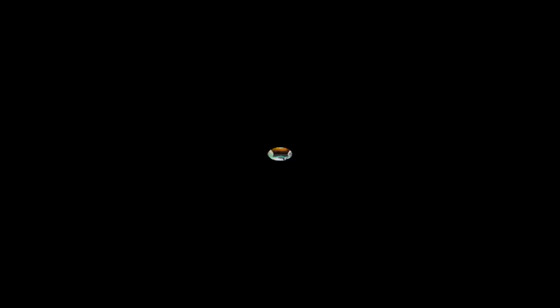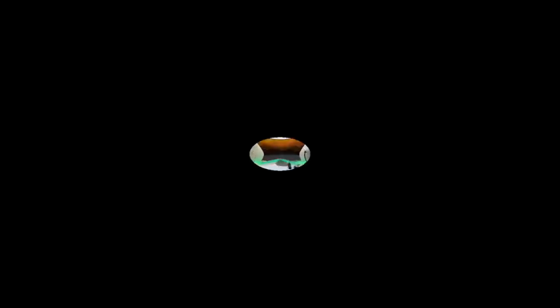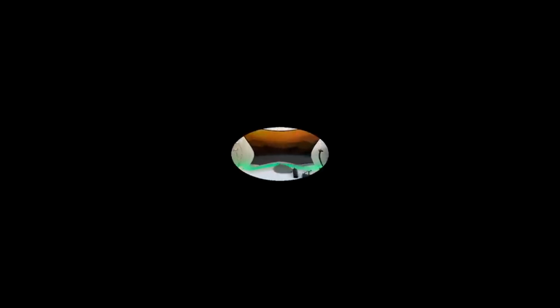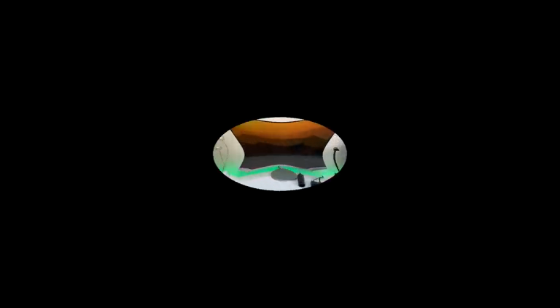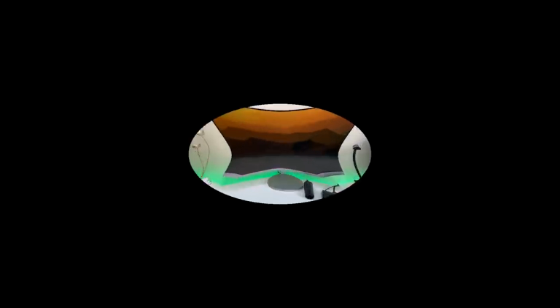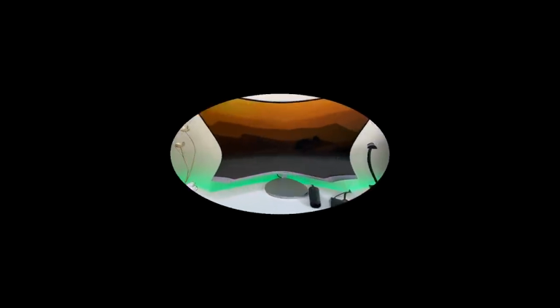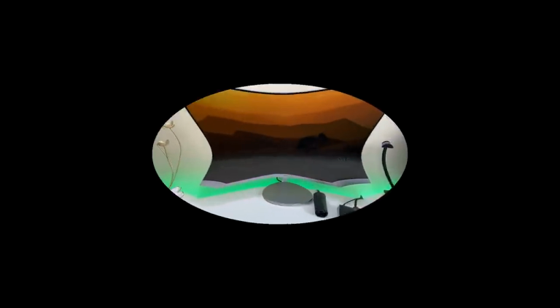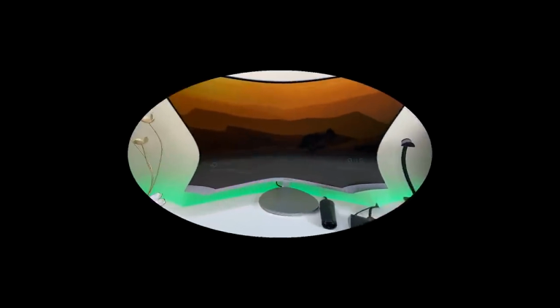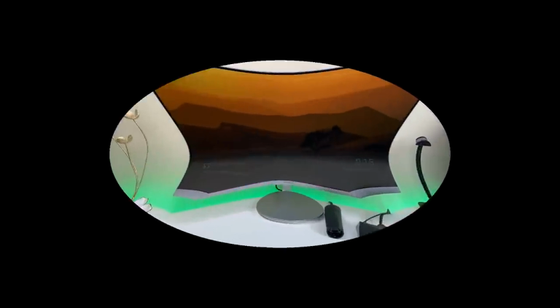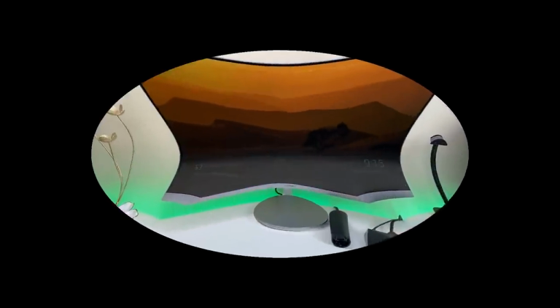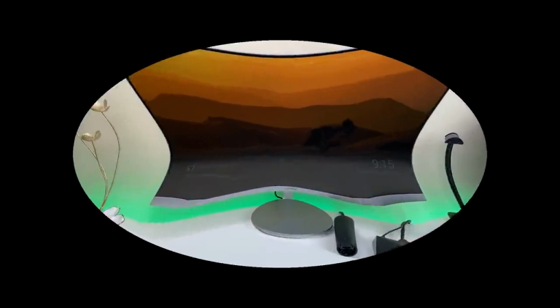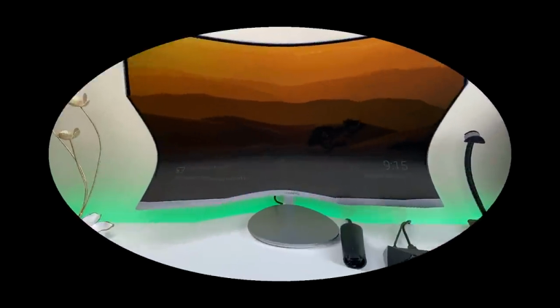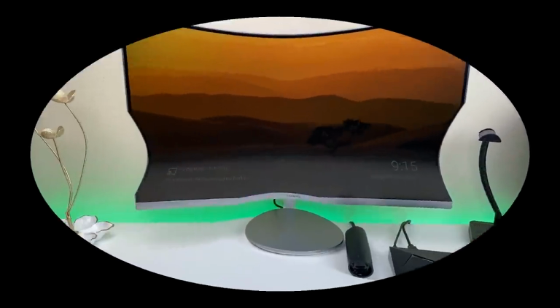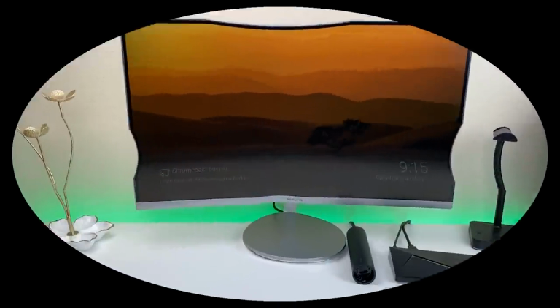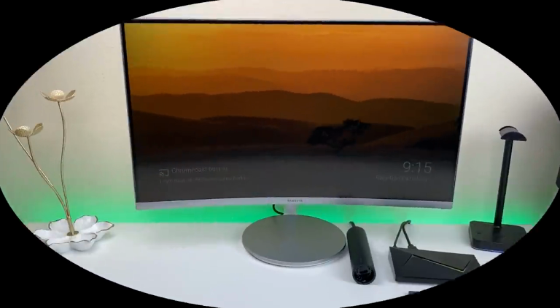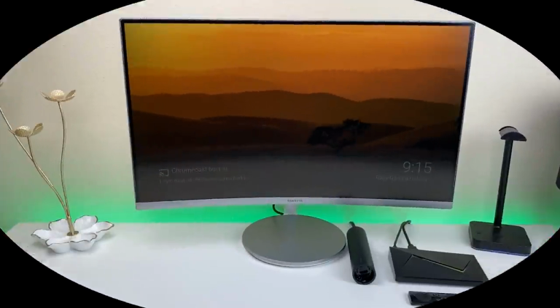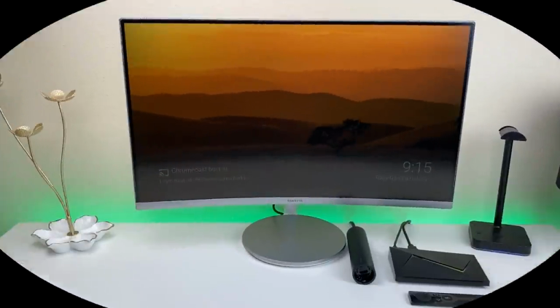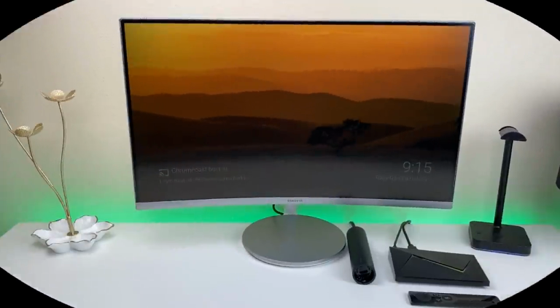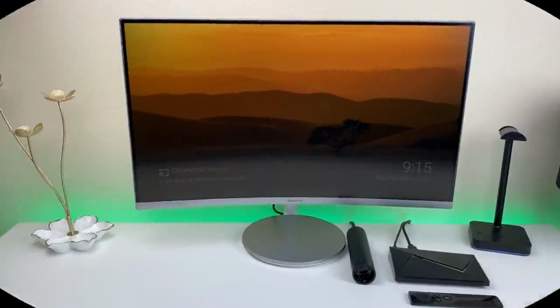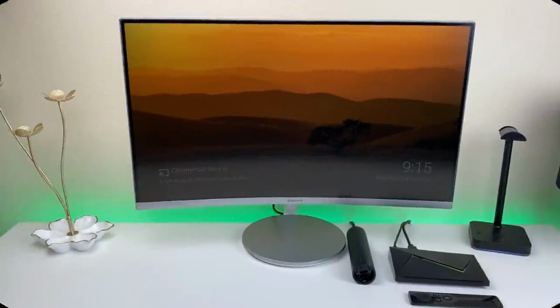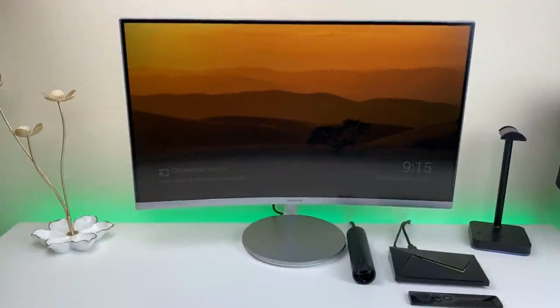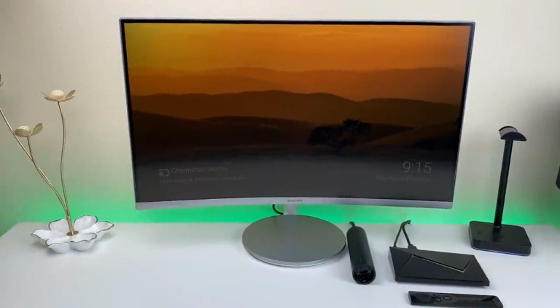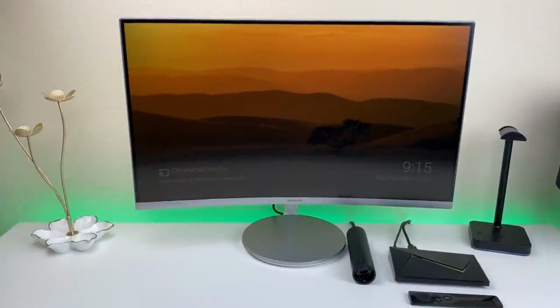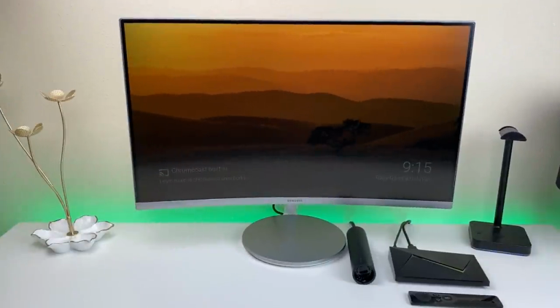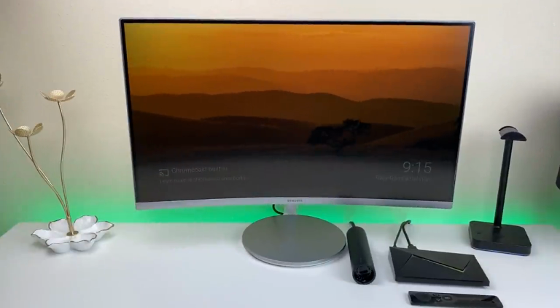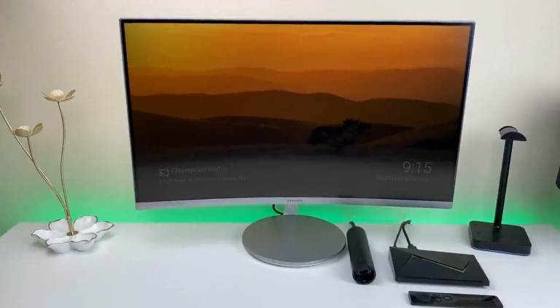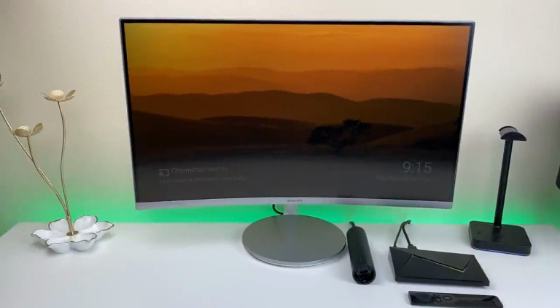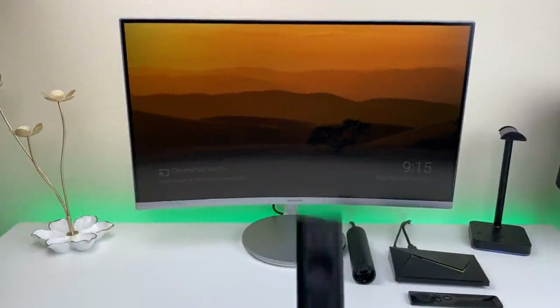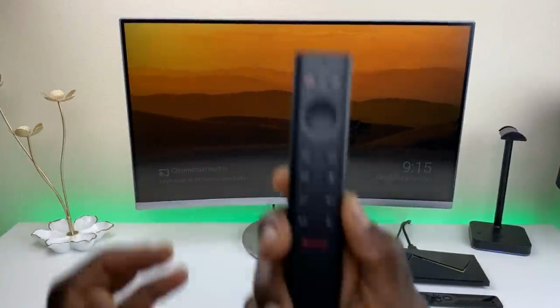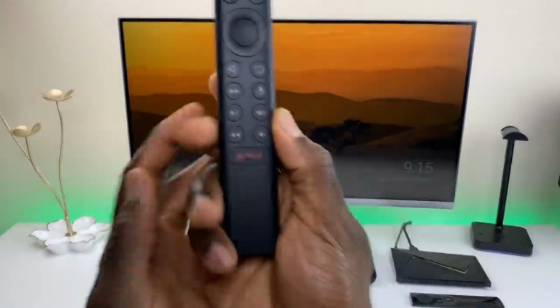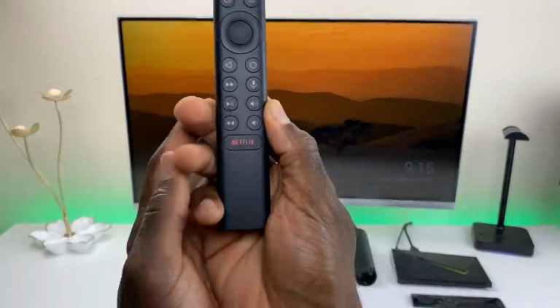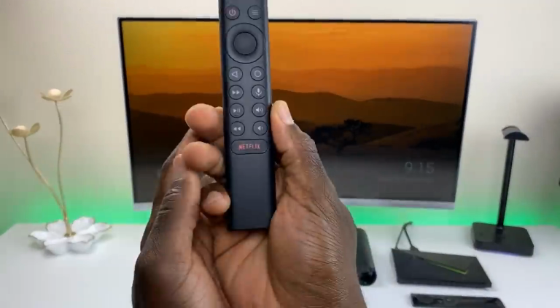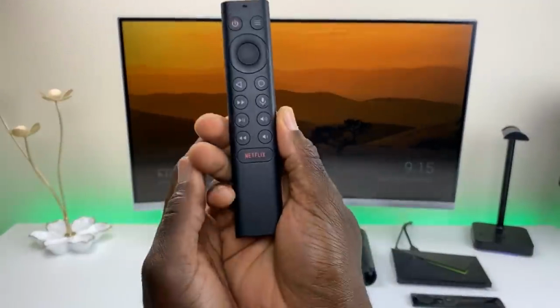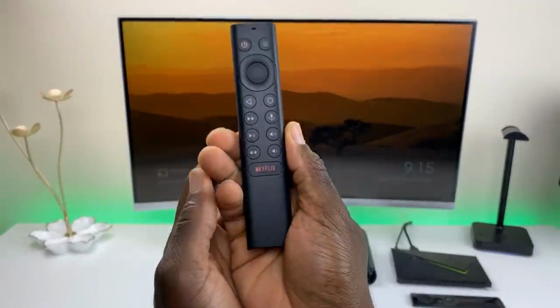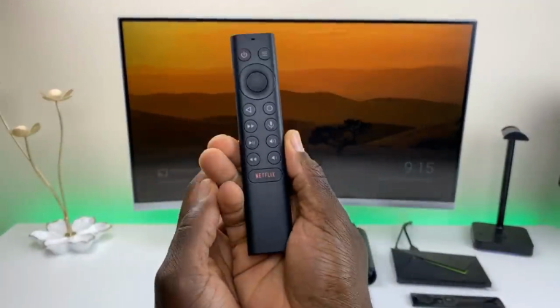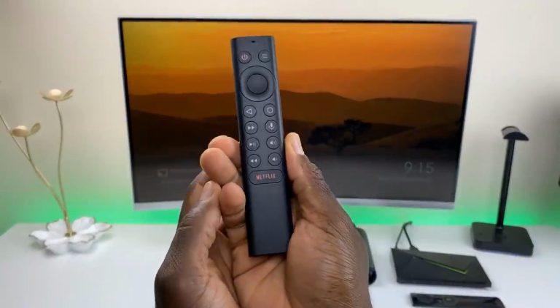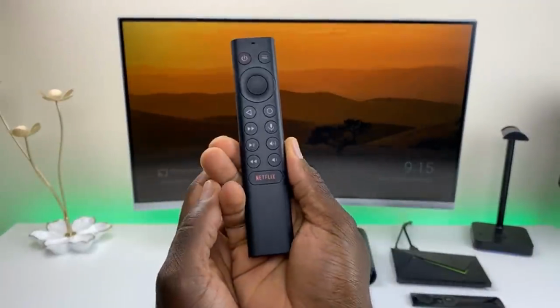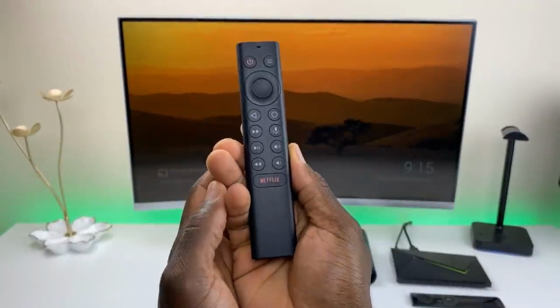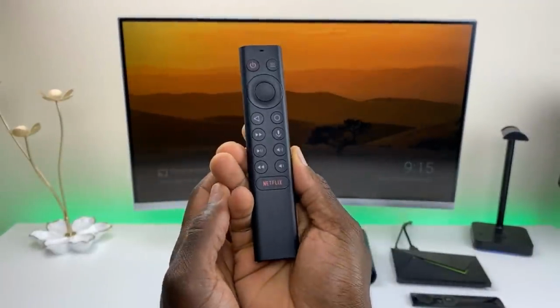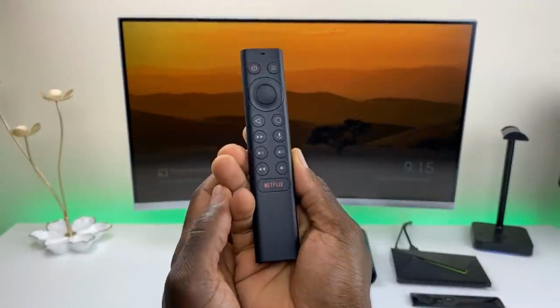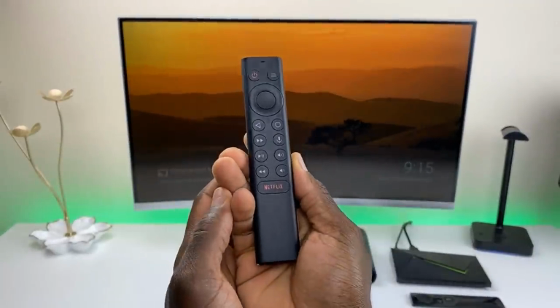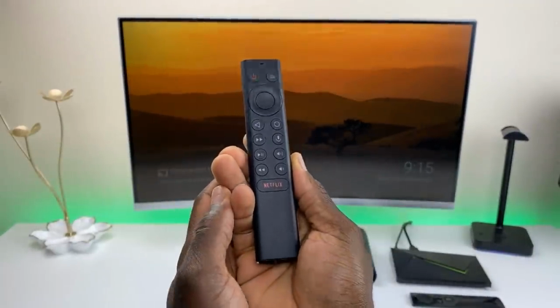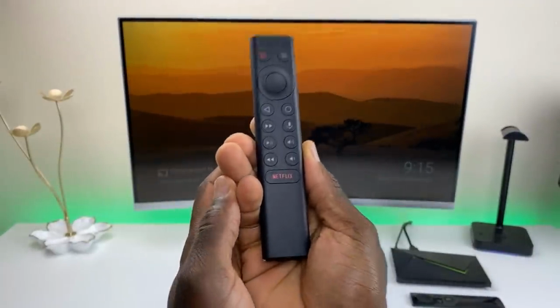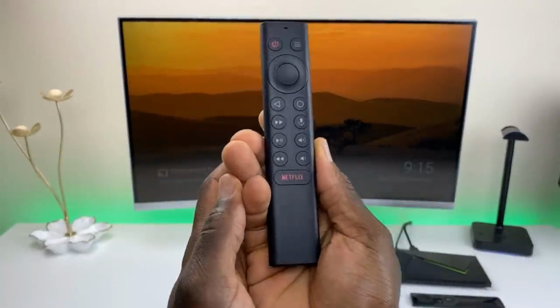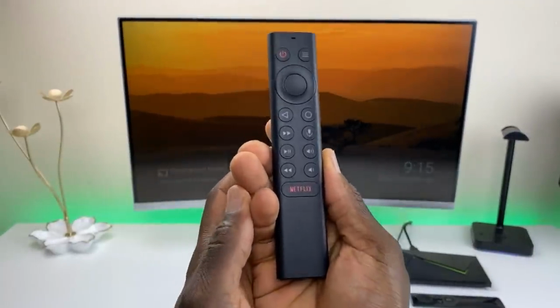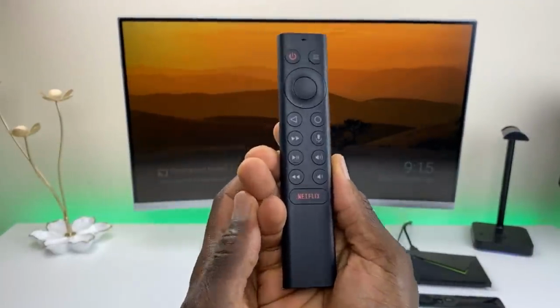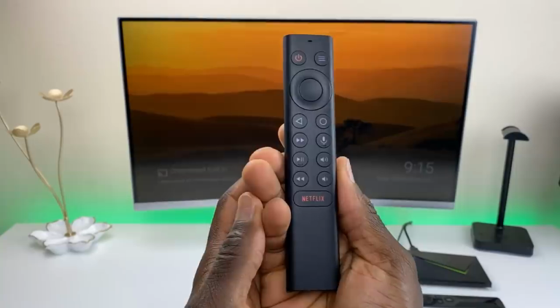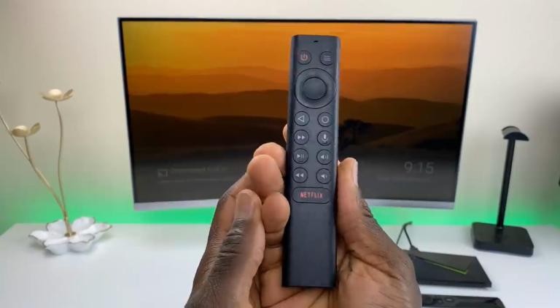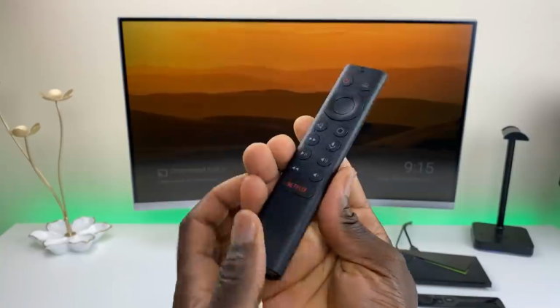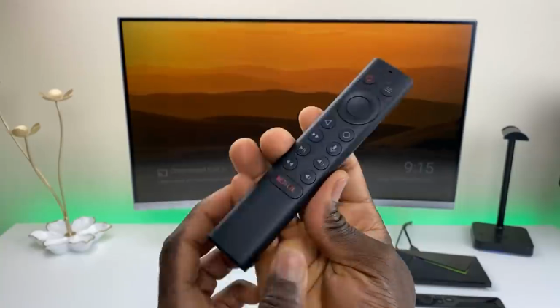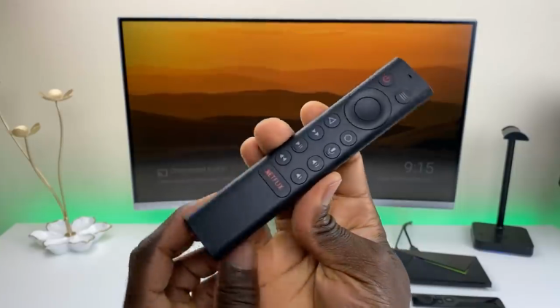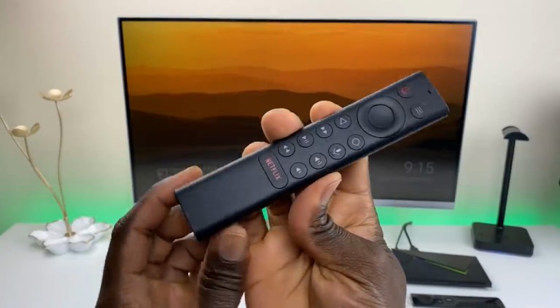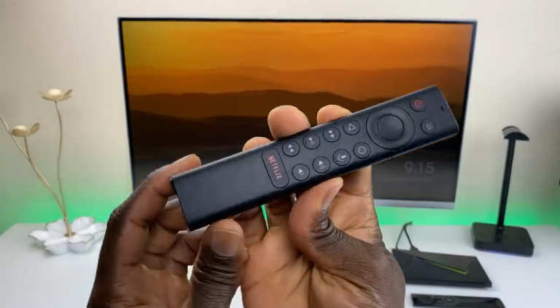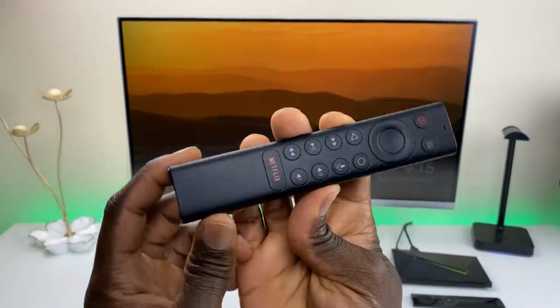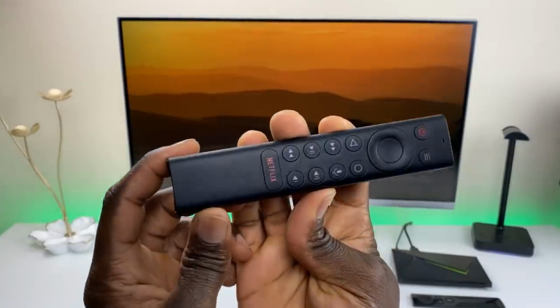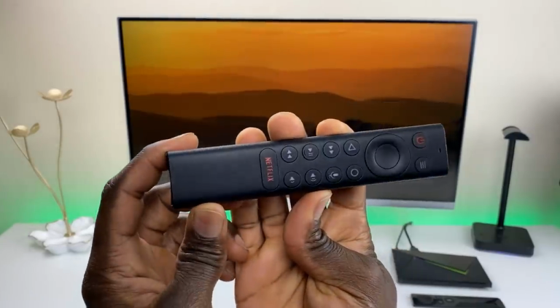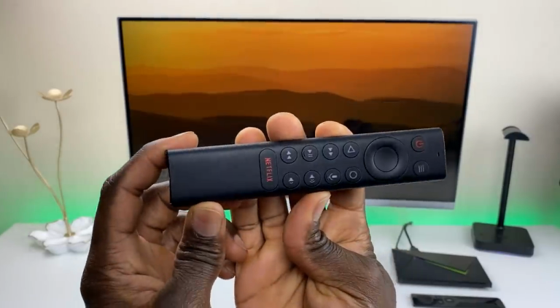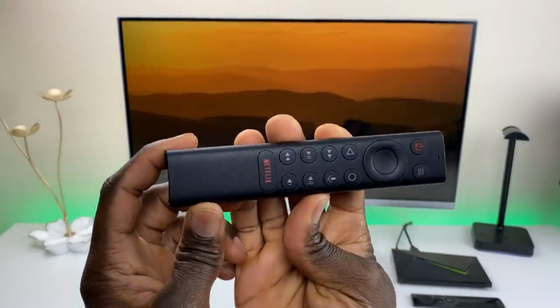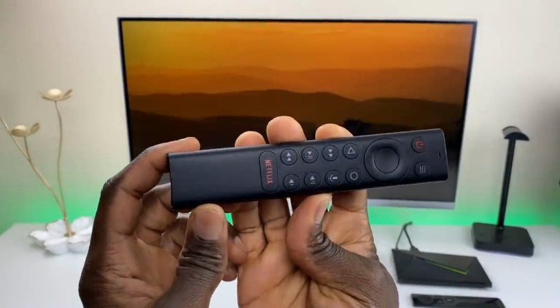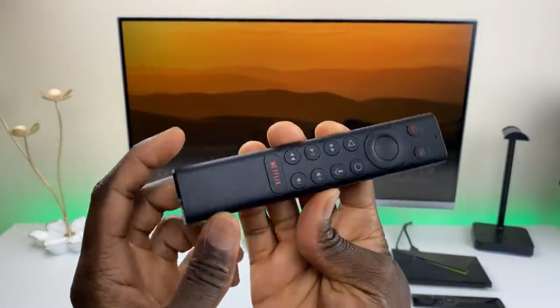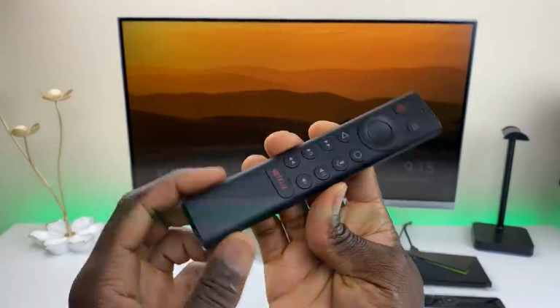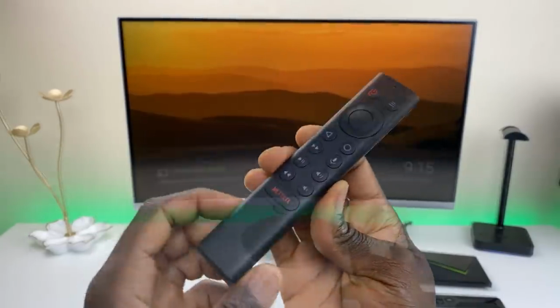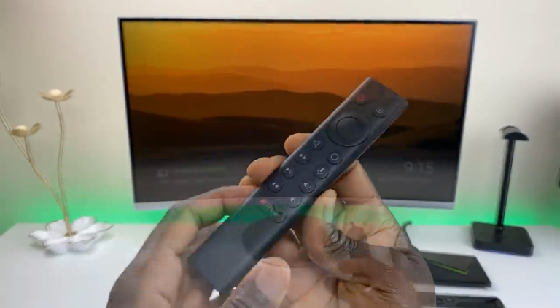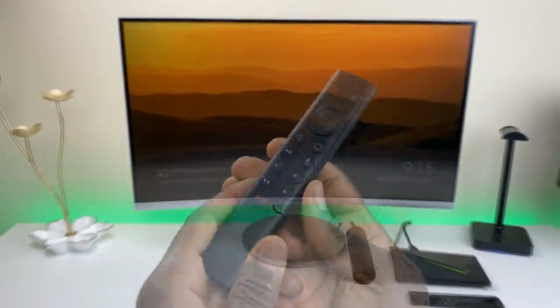Welcome back everyone. Triple M here with another quick video. Today we're talking about the new NVIDIA Shield remote controller.